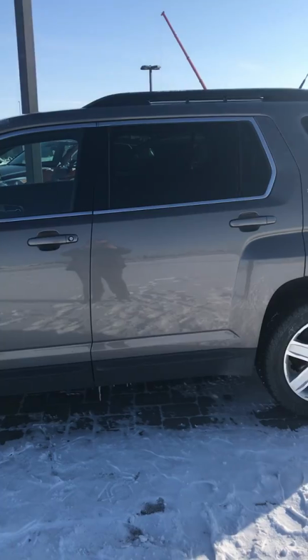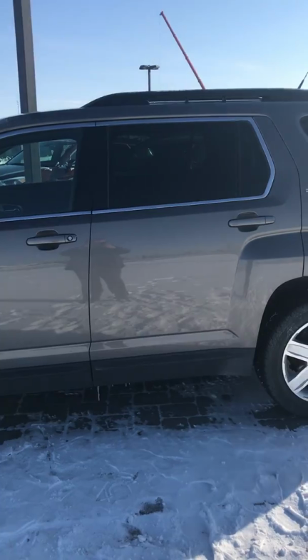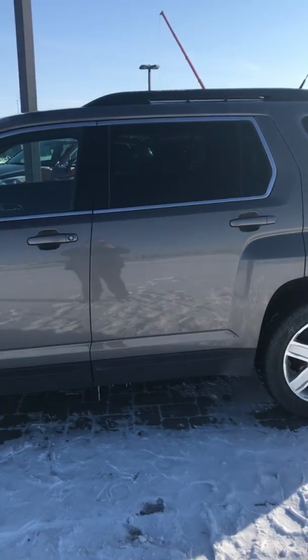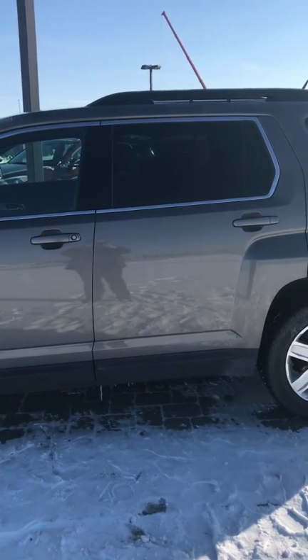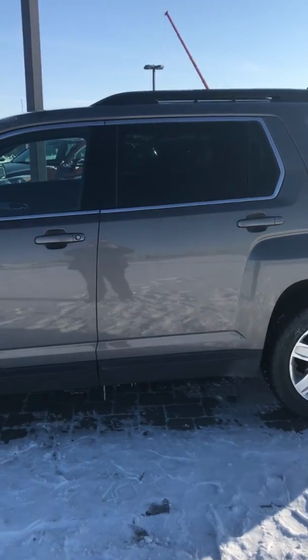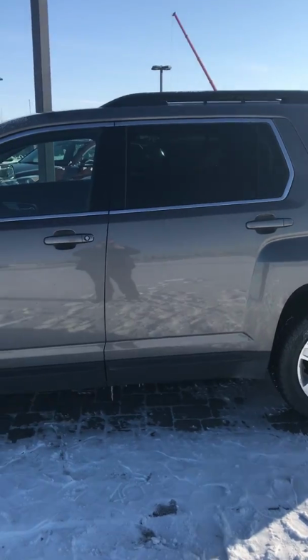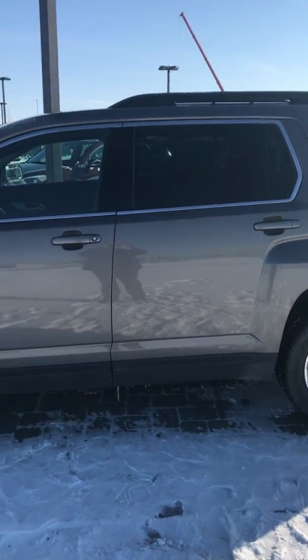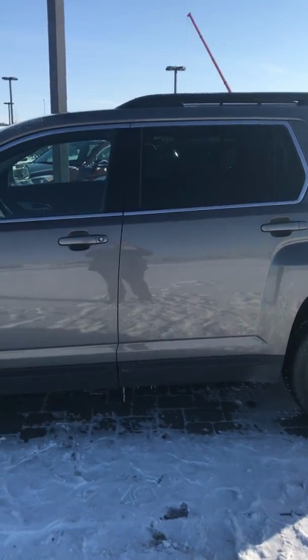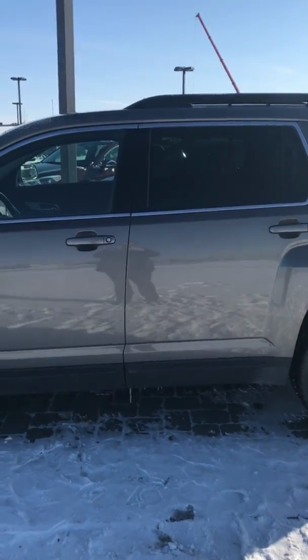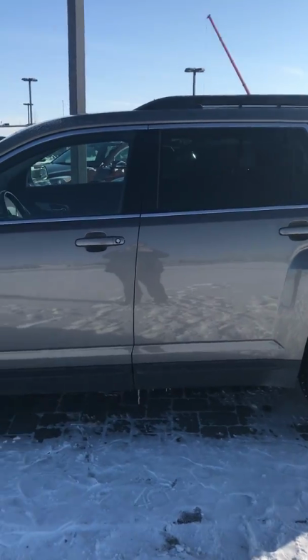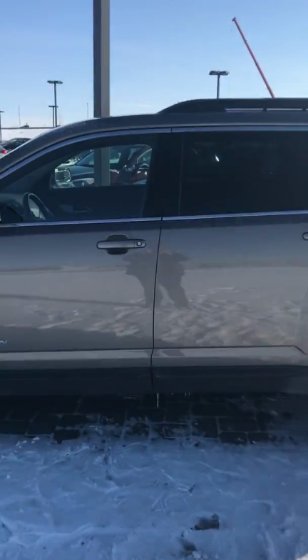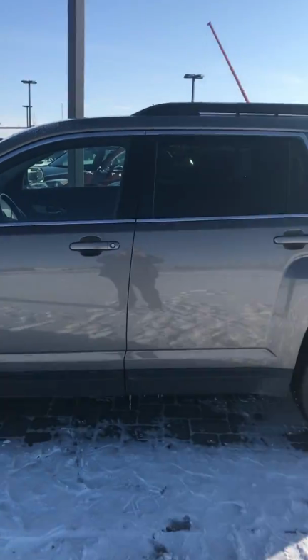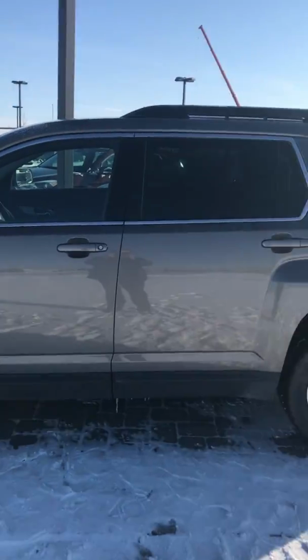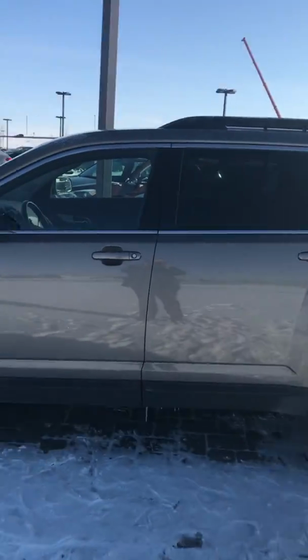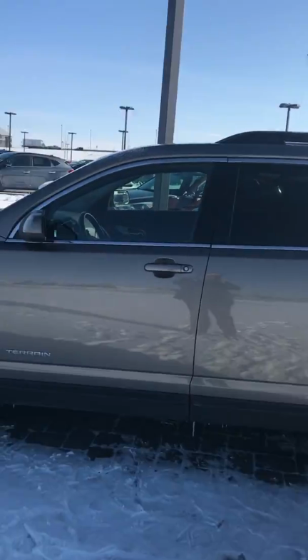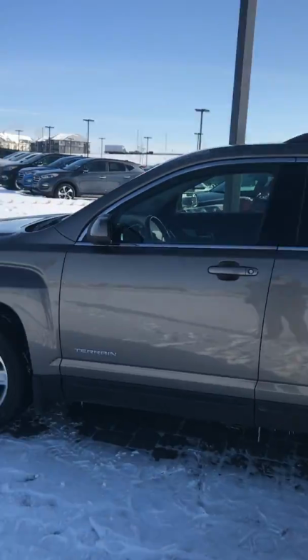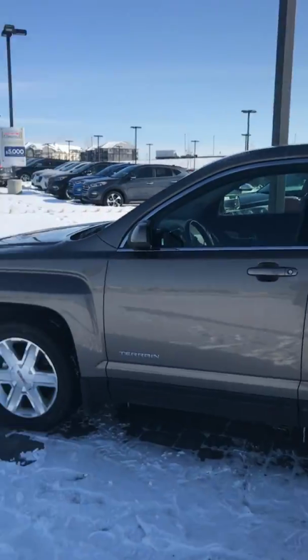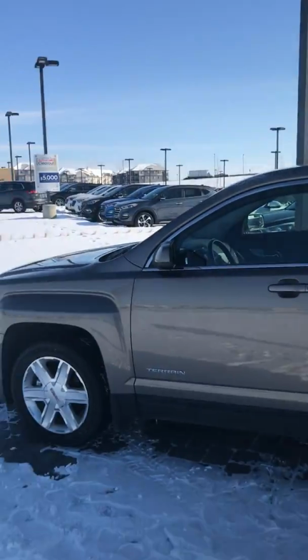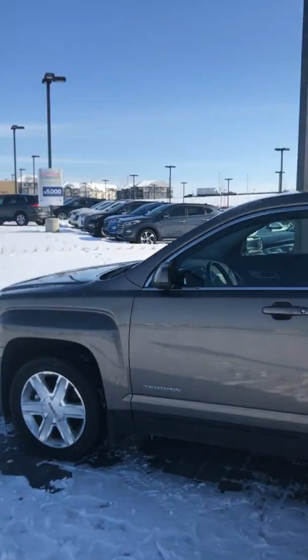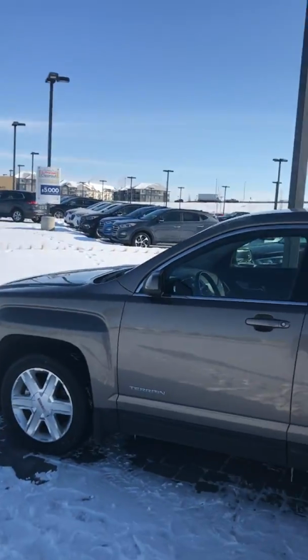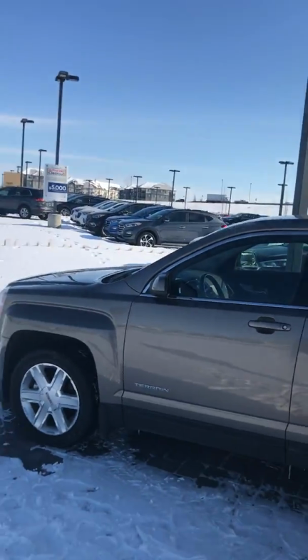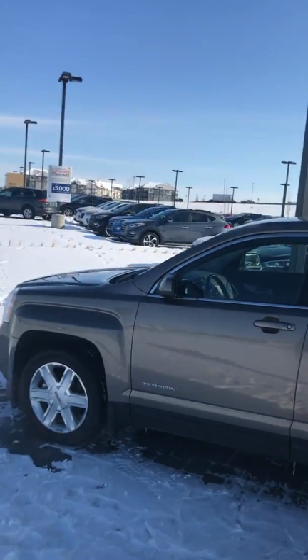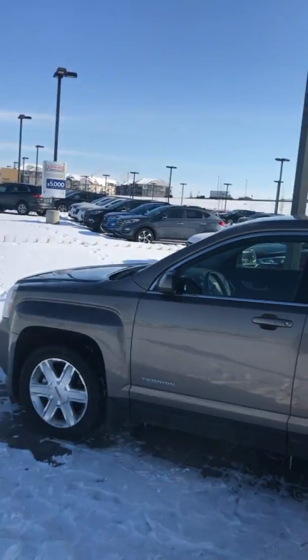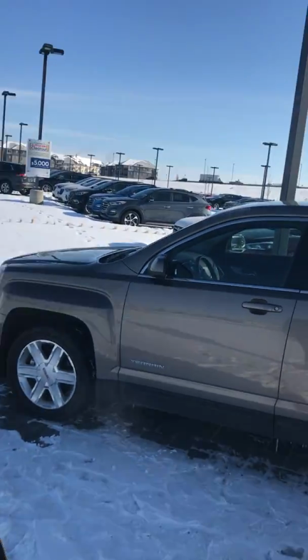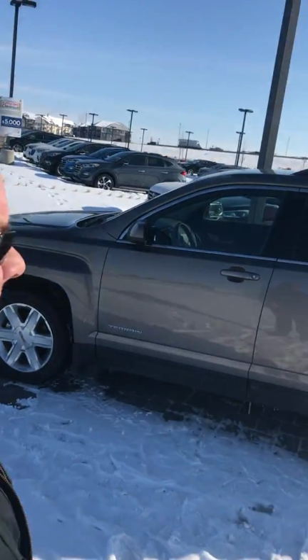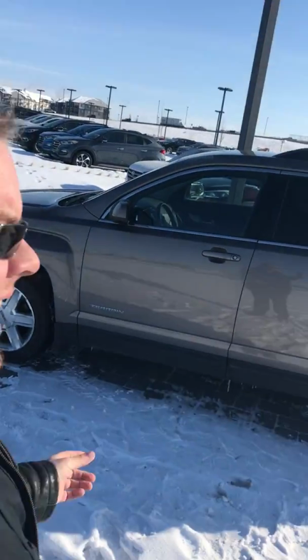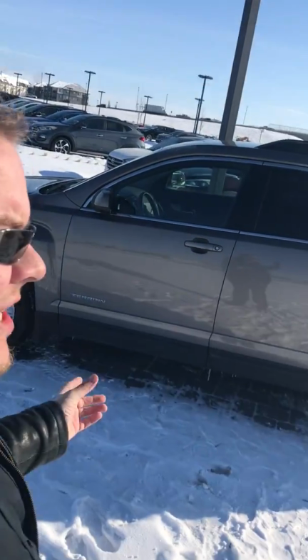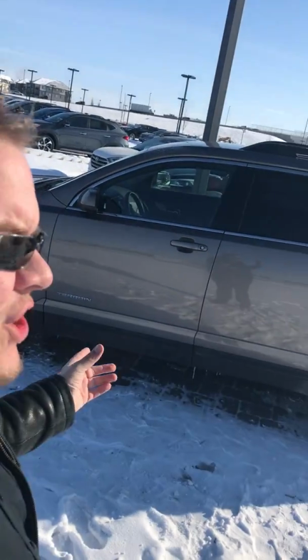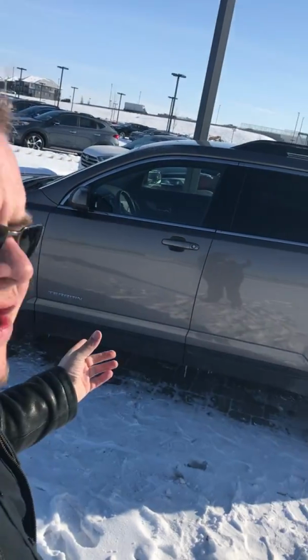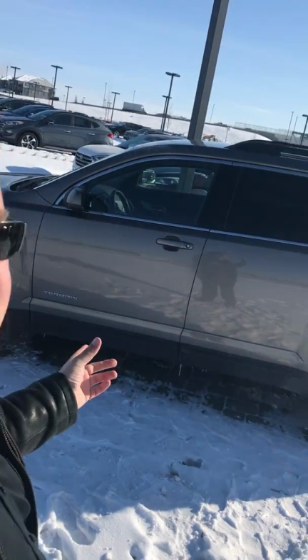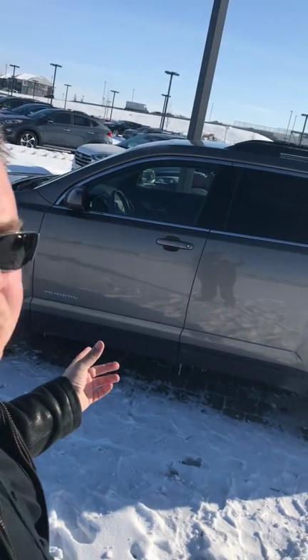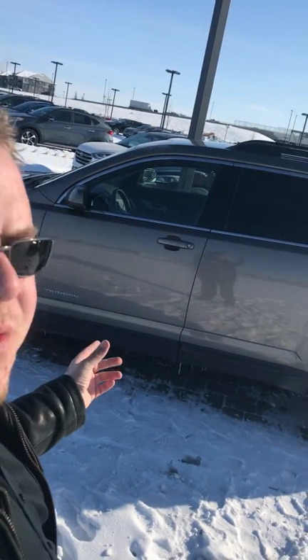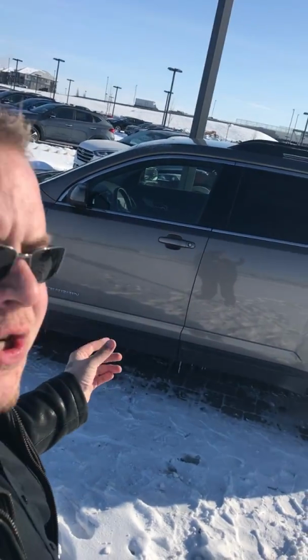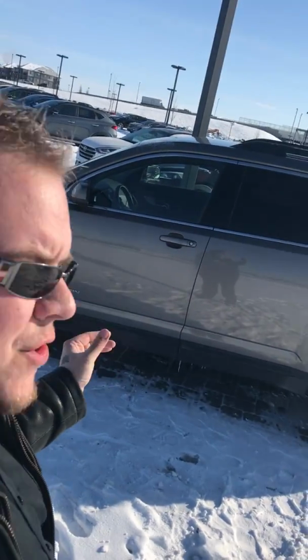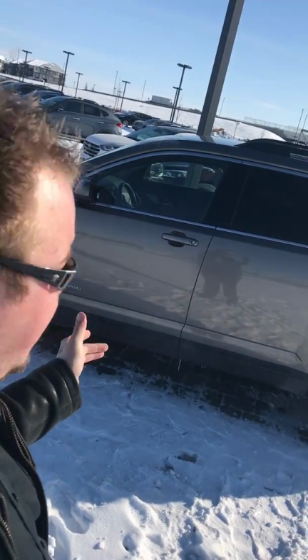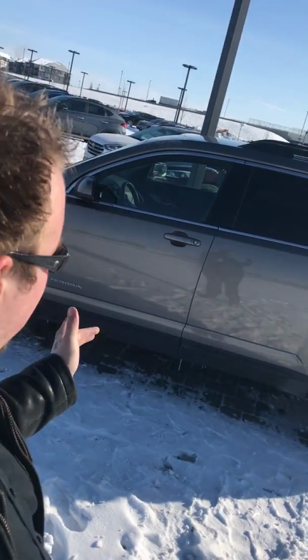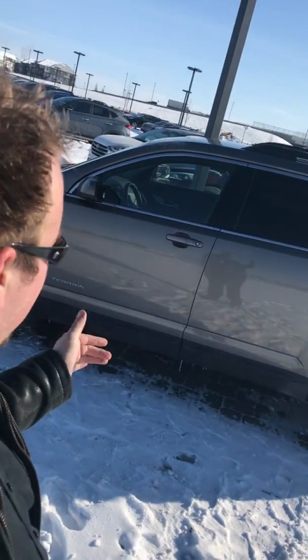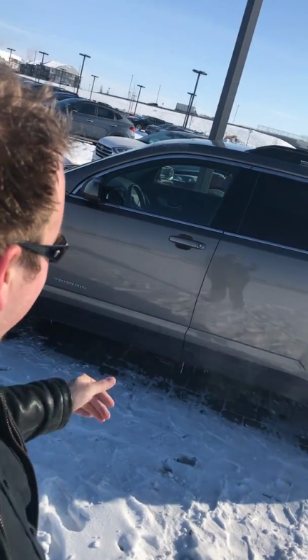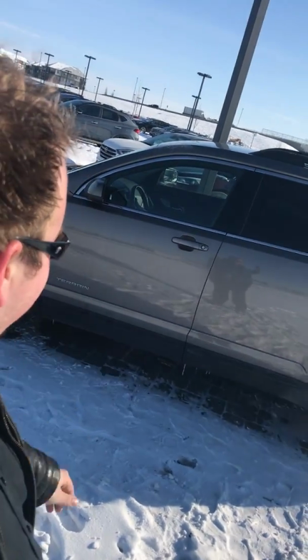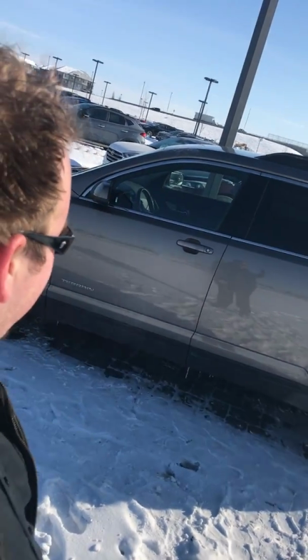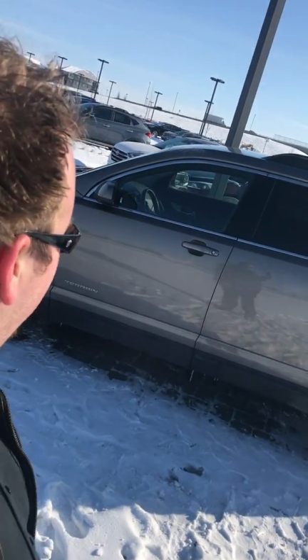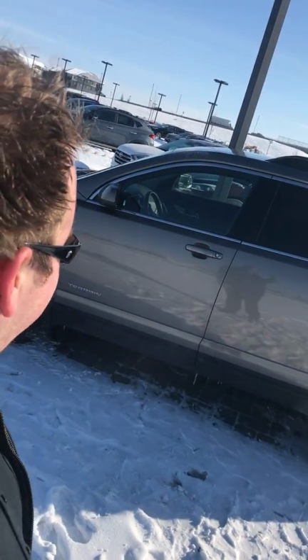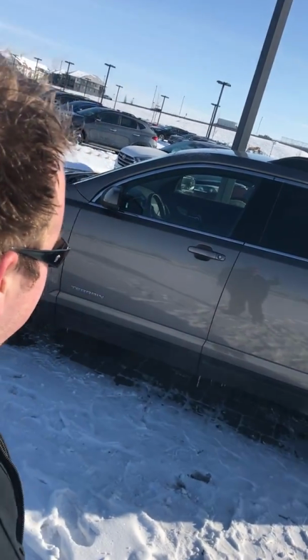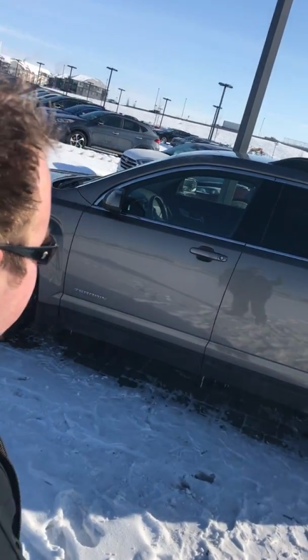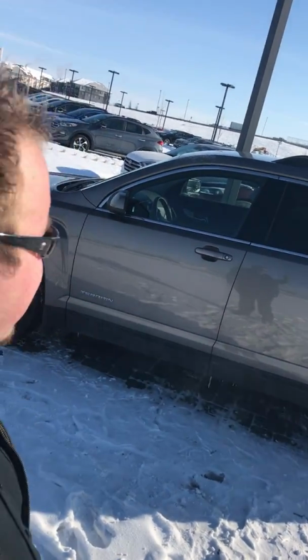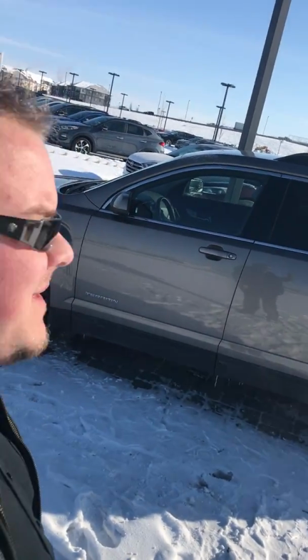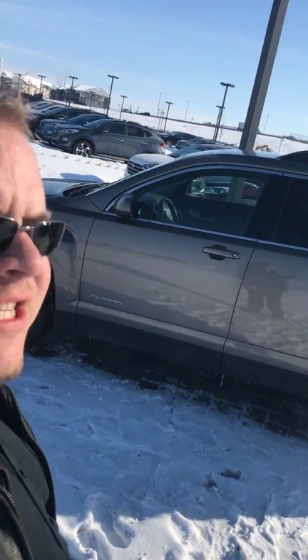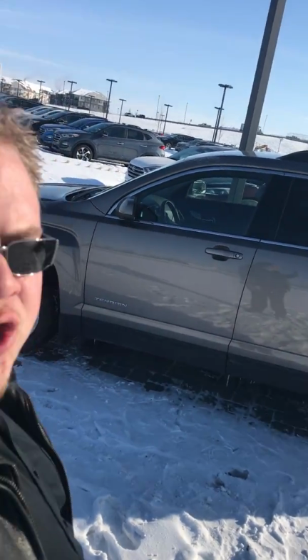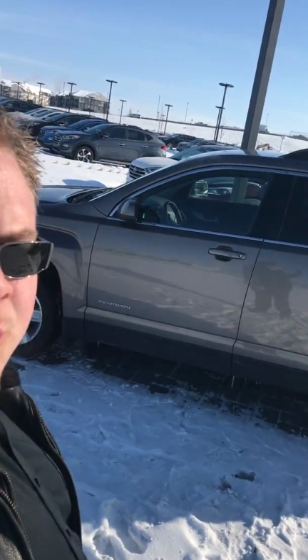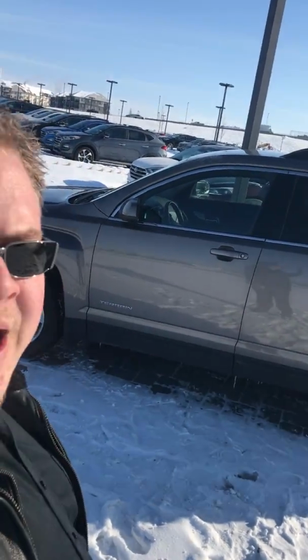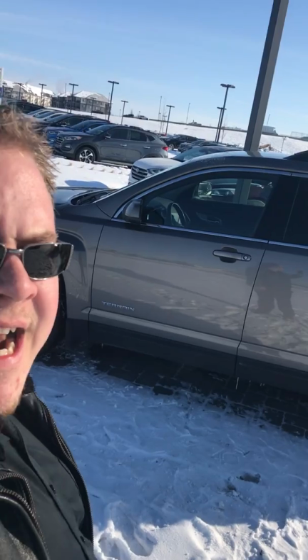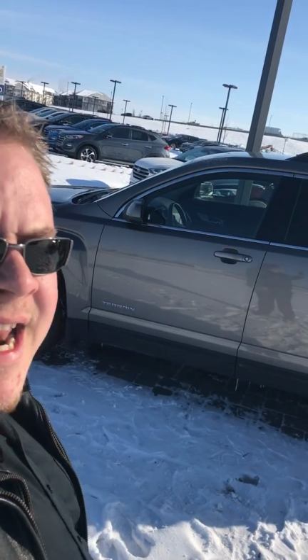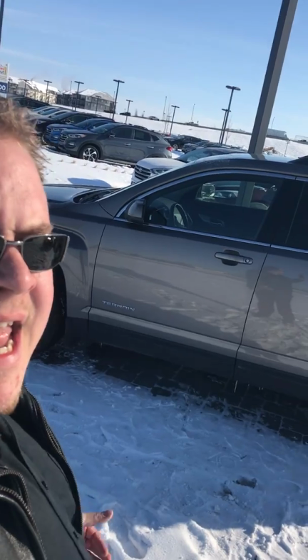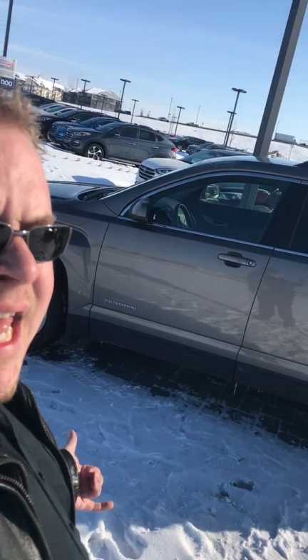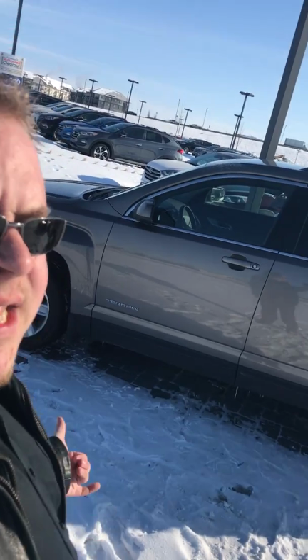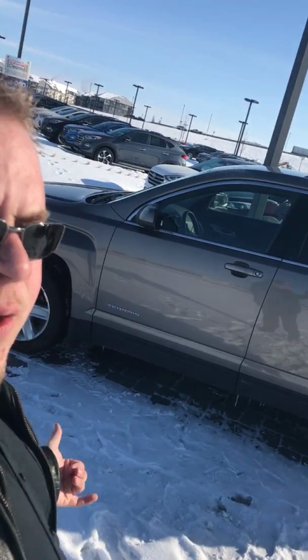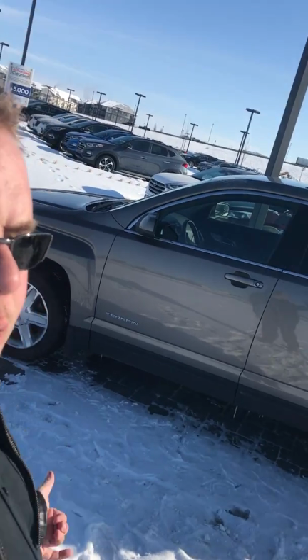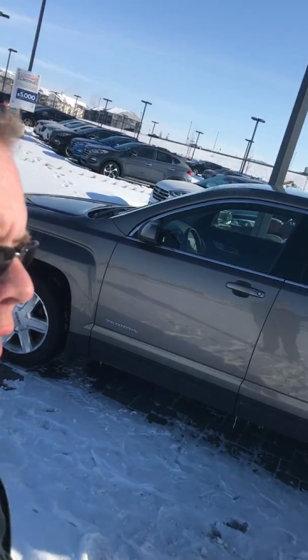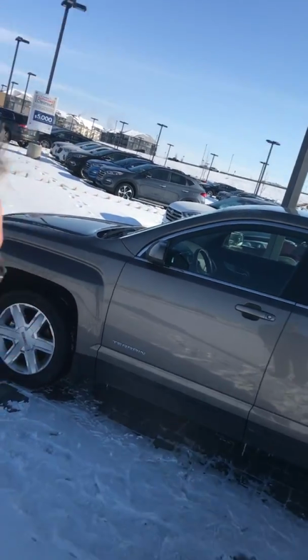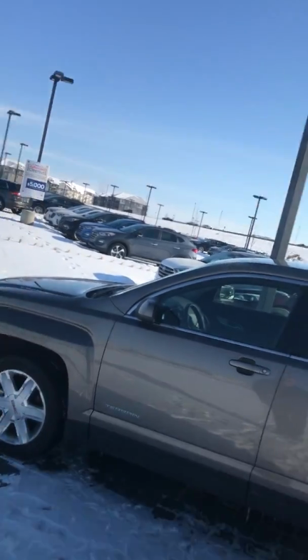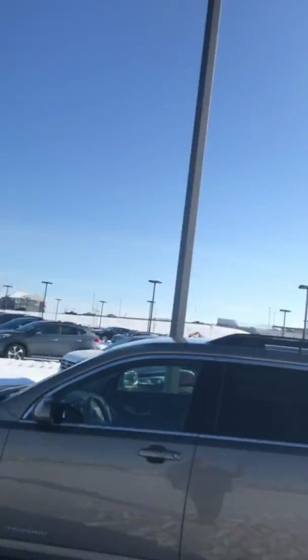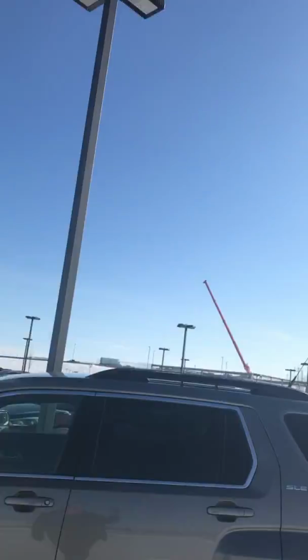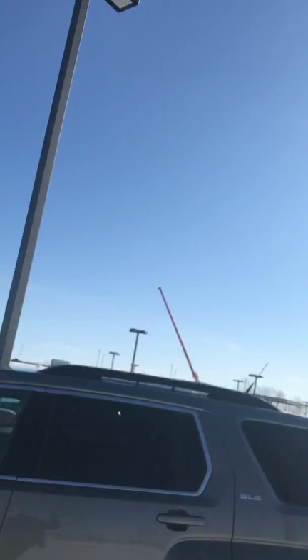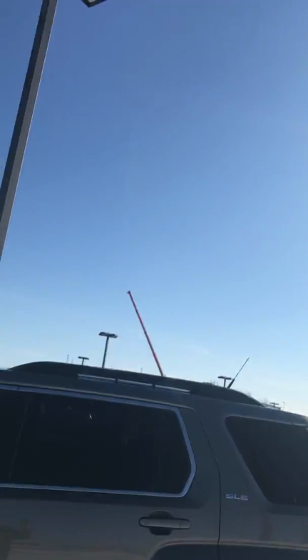Hey Tester, this is Alex from River City Hyundai just shooting you a quick video of the GMC Terrain that you are inquiring about.